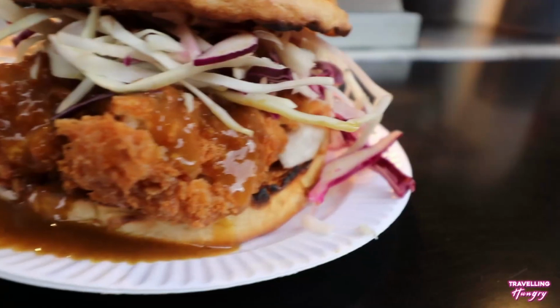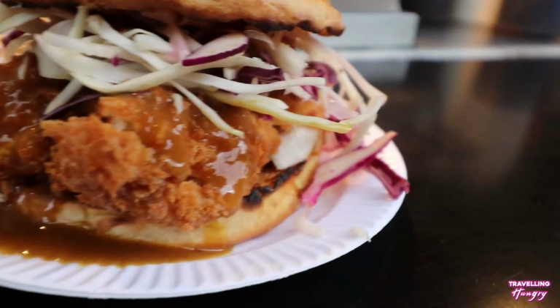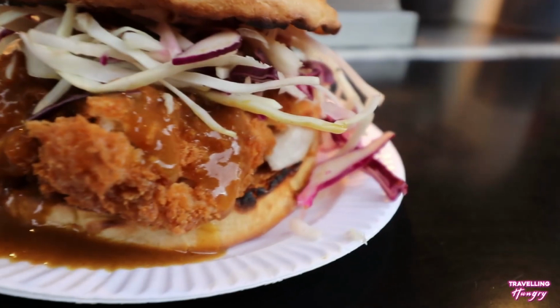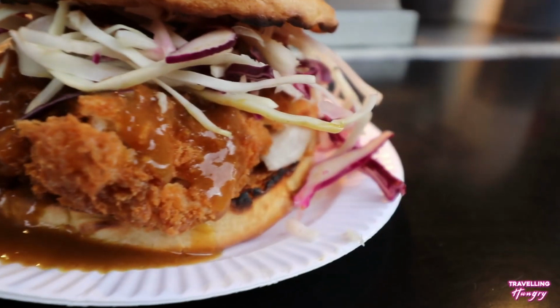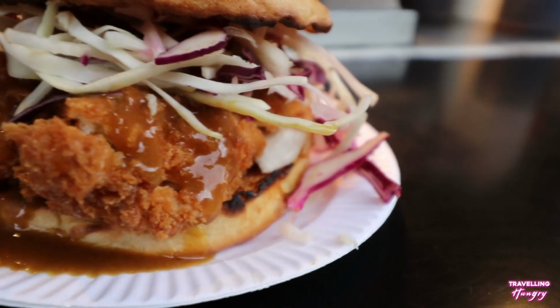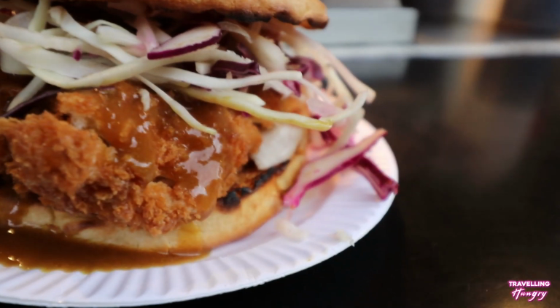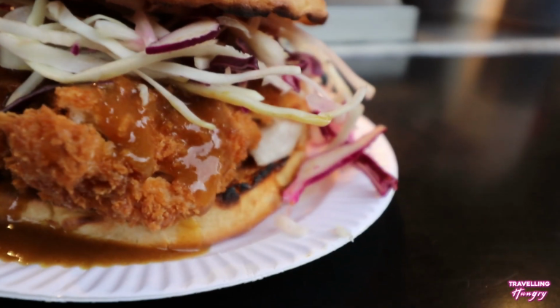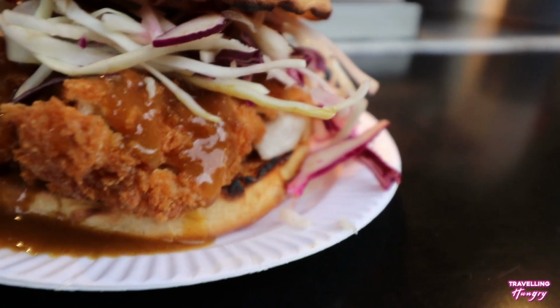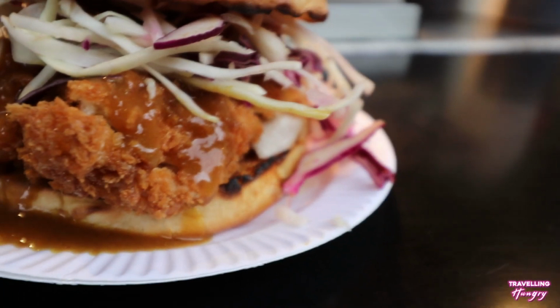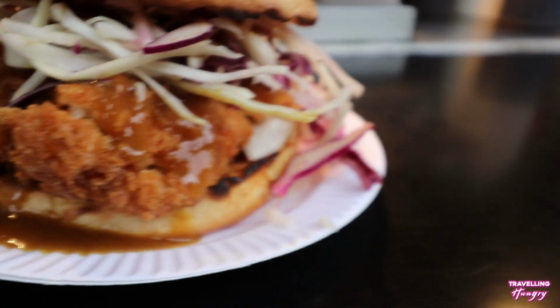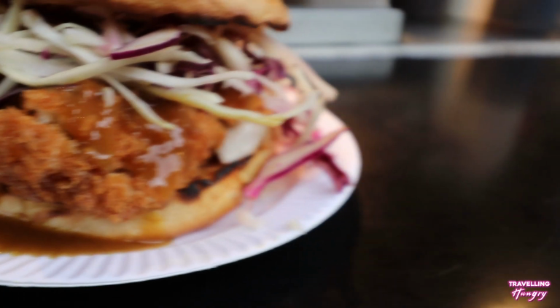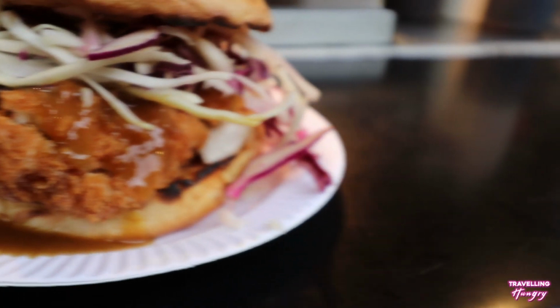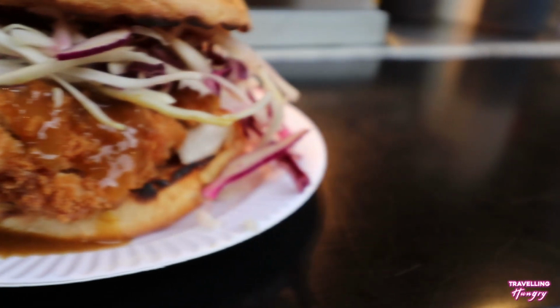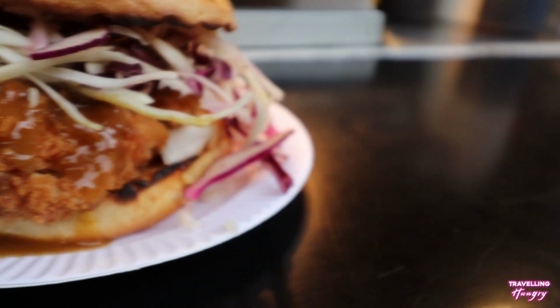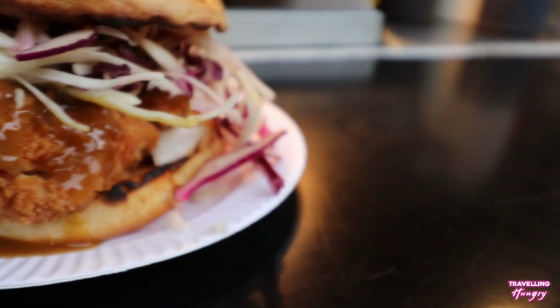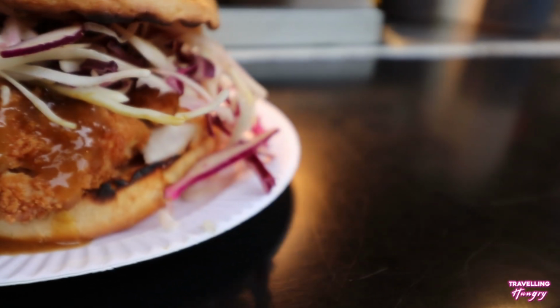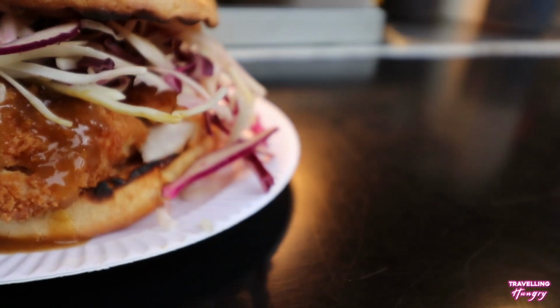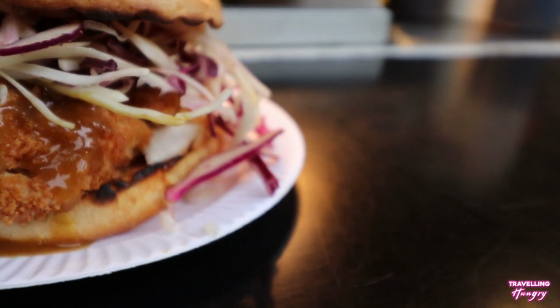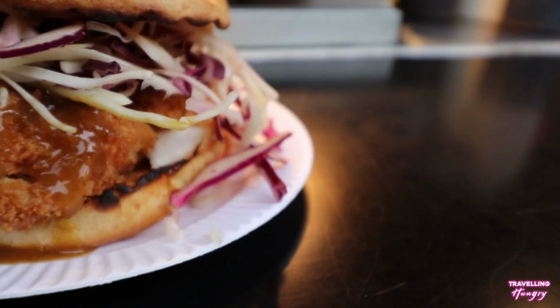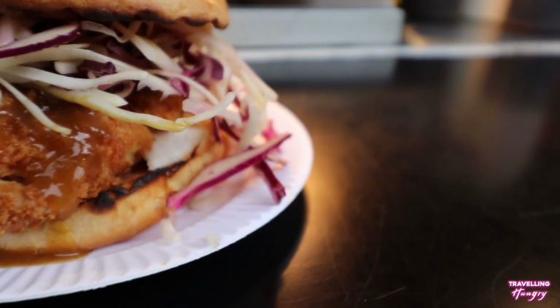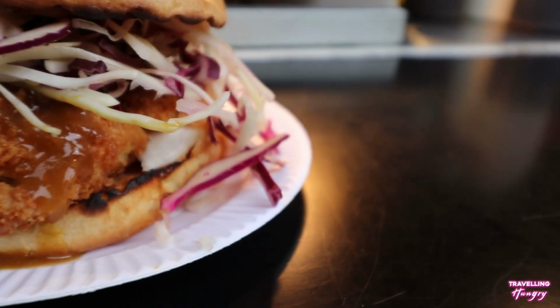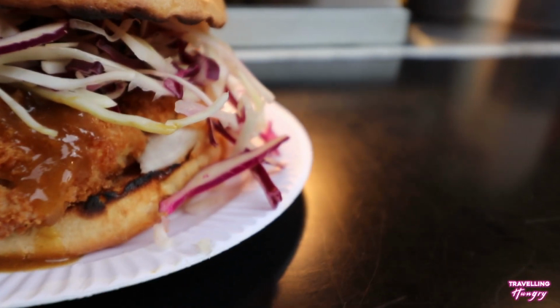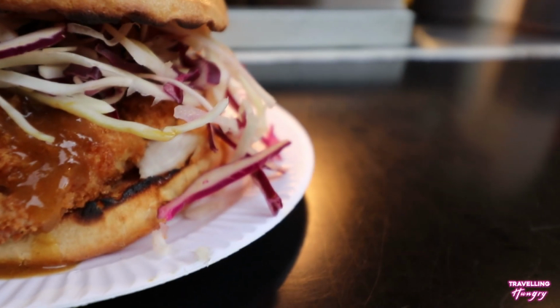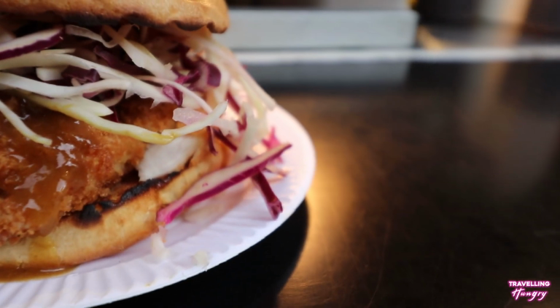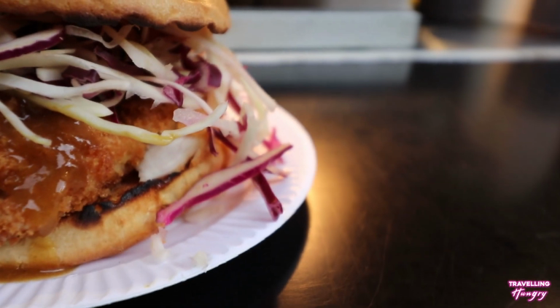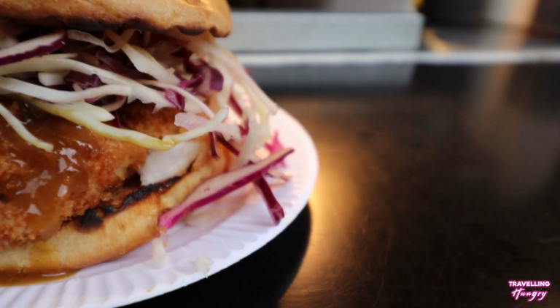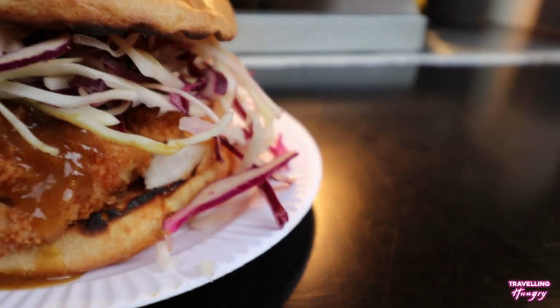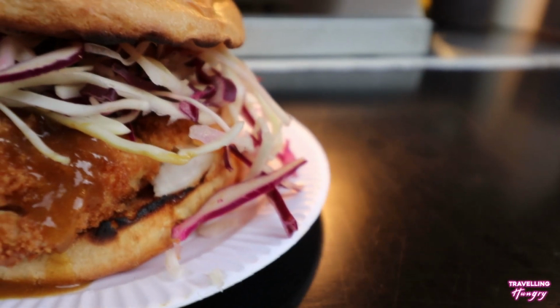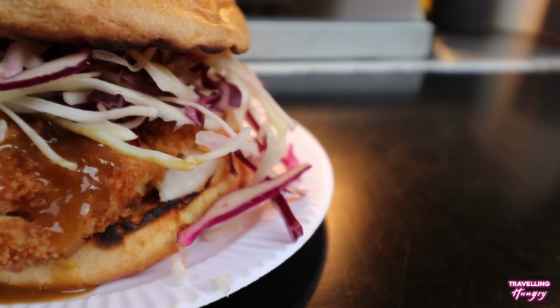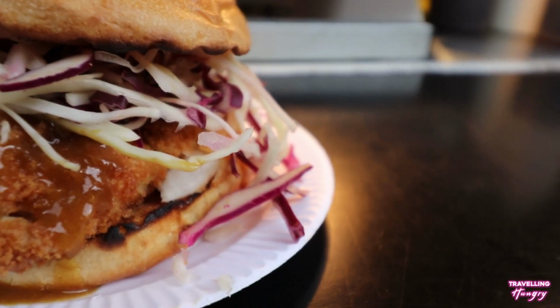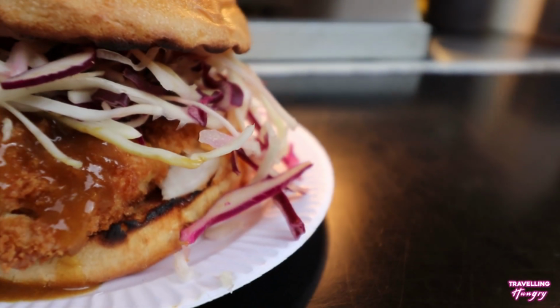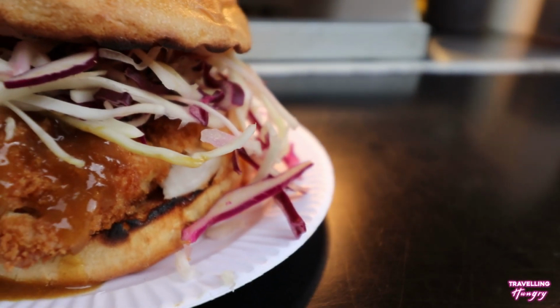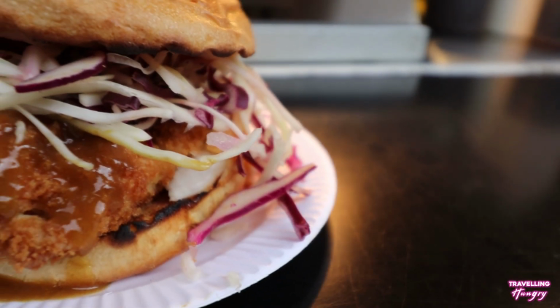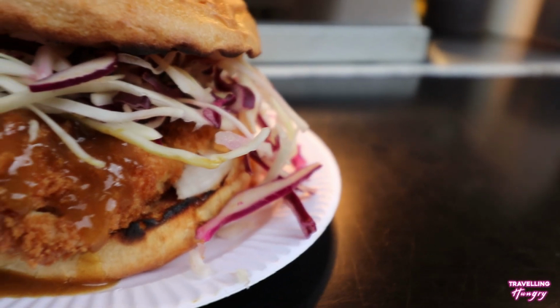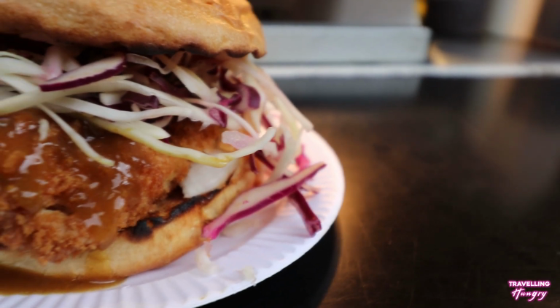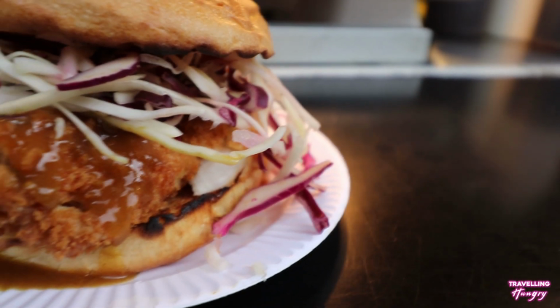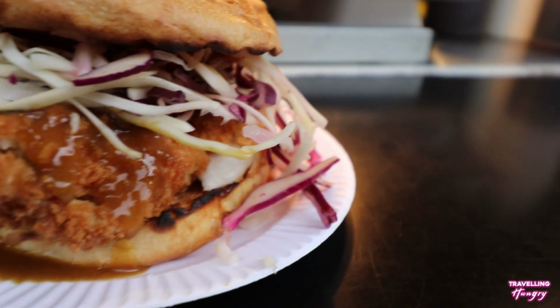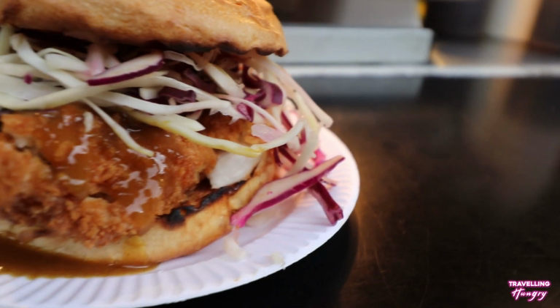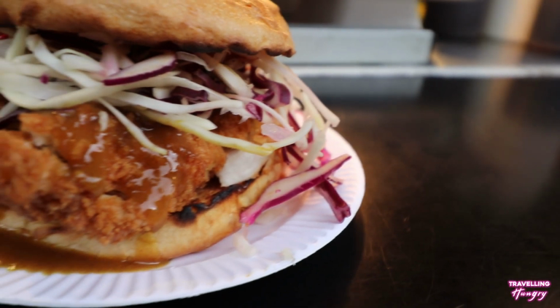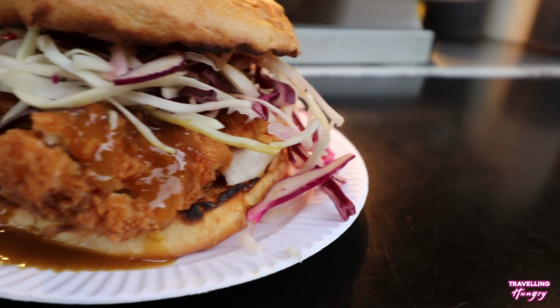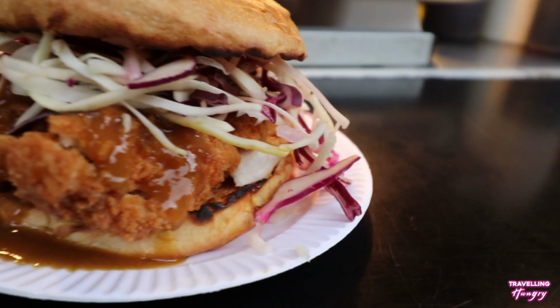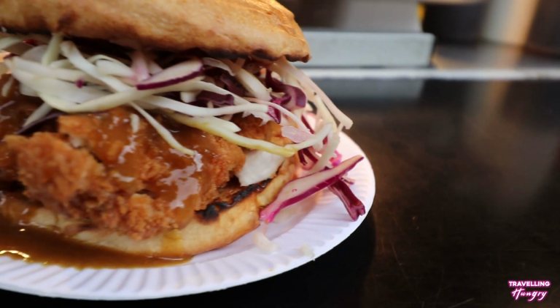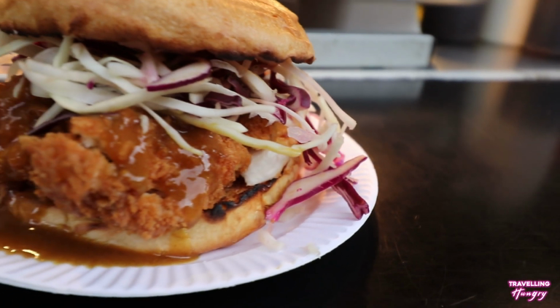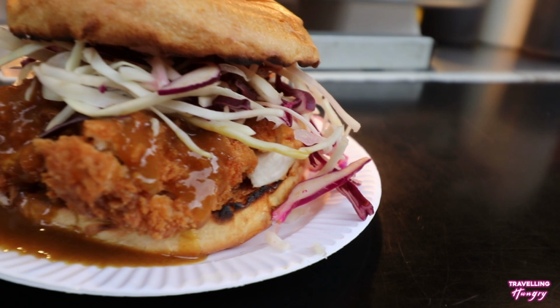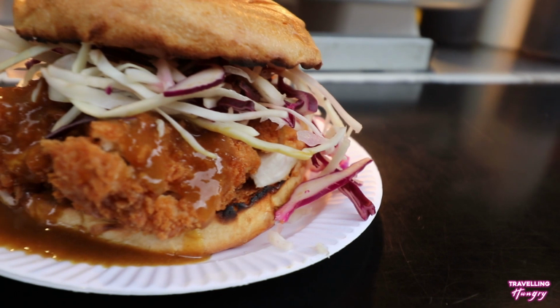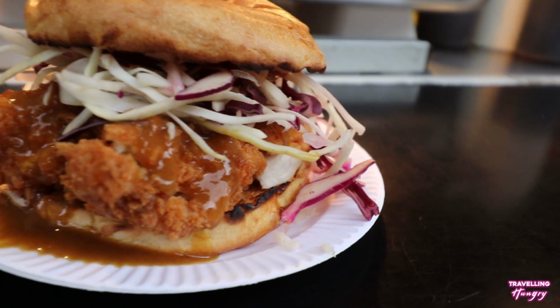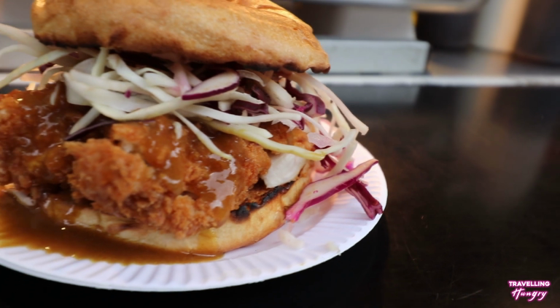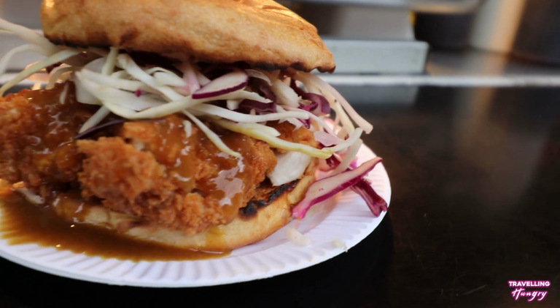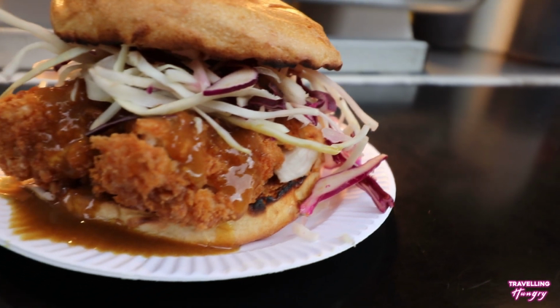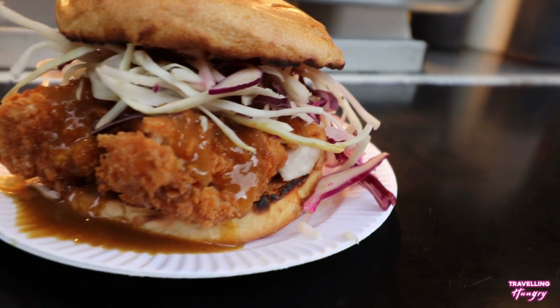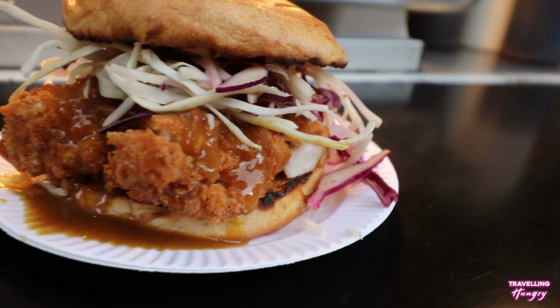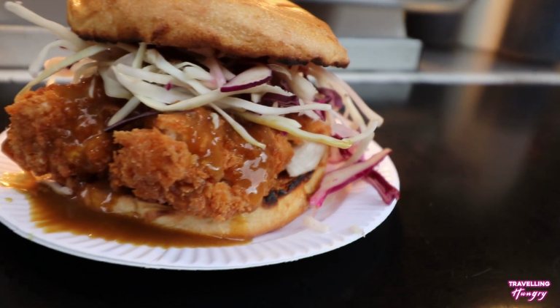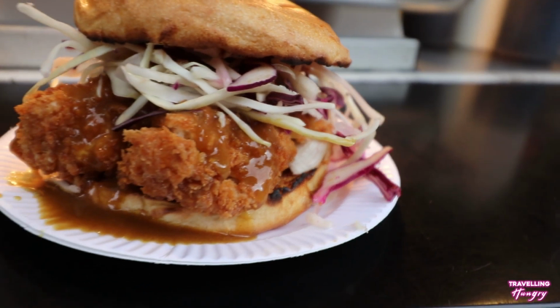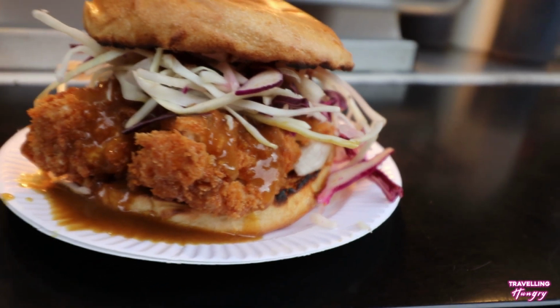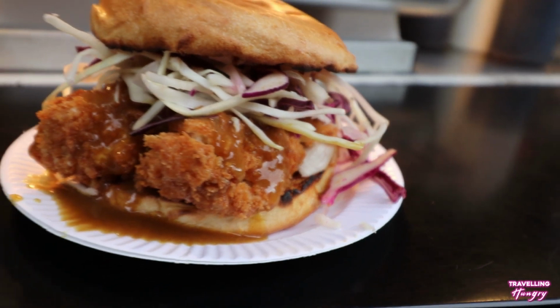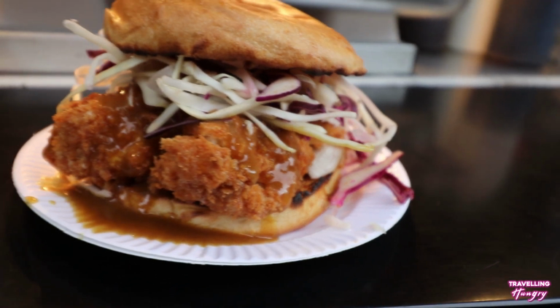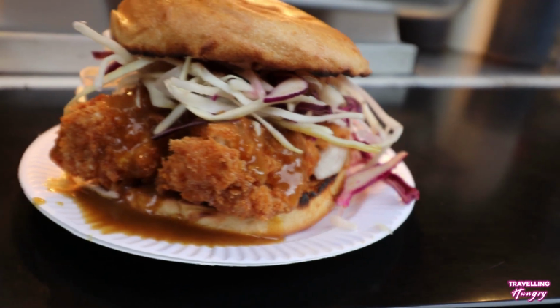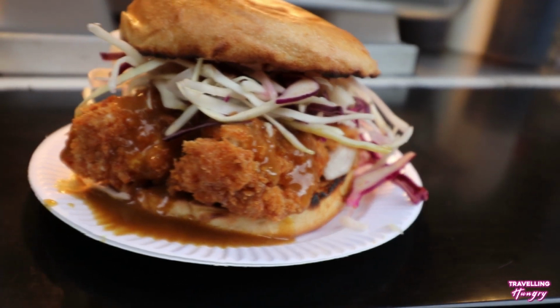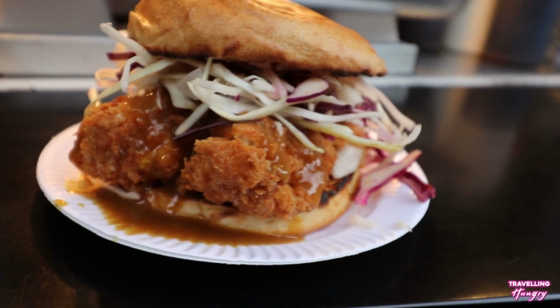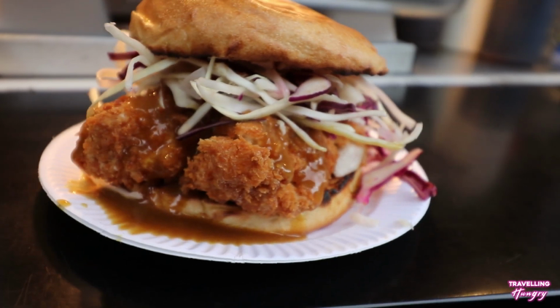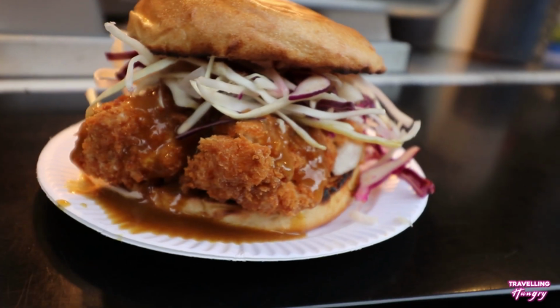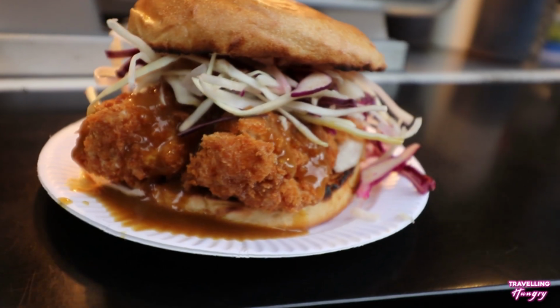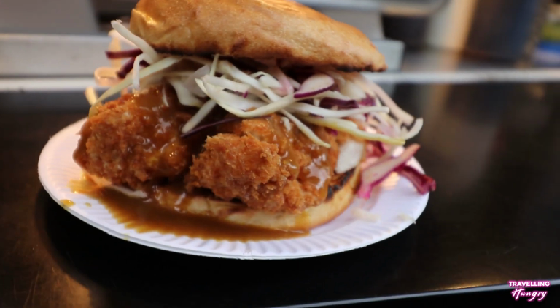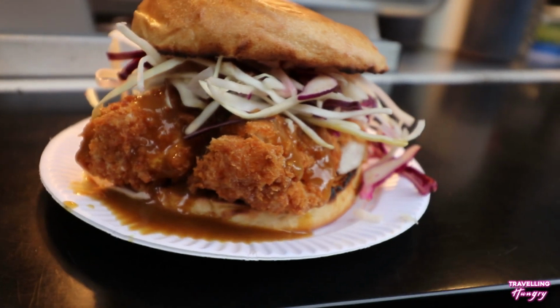It's very crispy, you get all the flavours from the onions — a top, top burger.